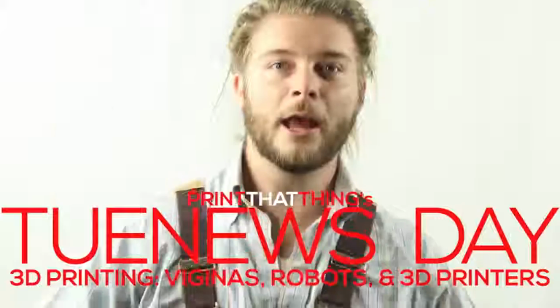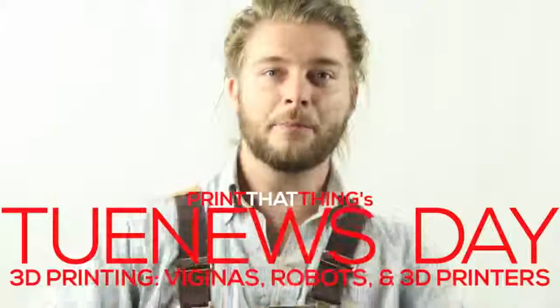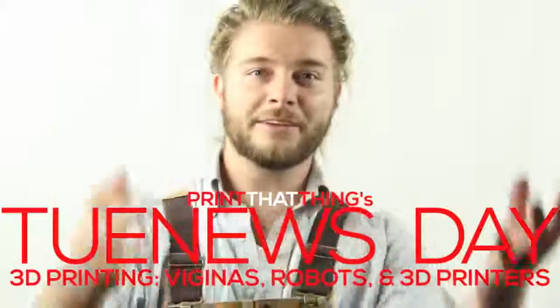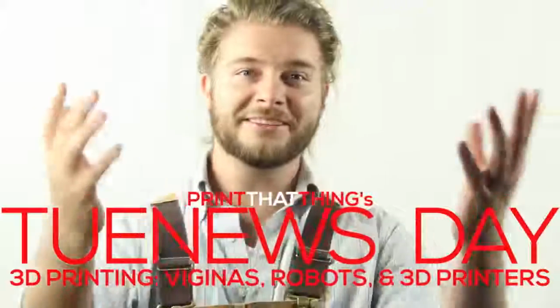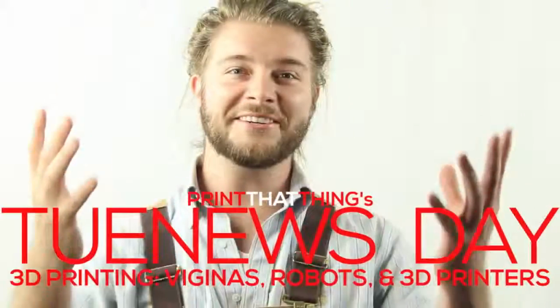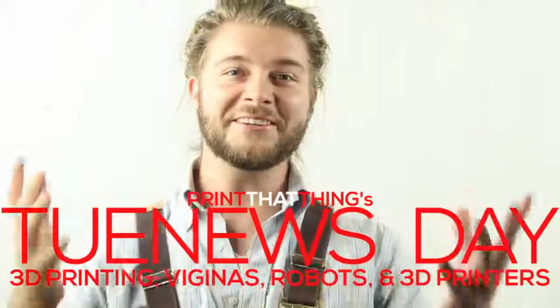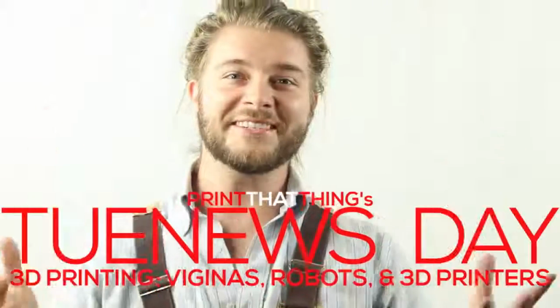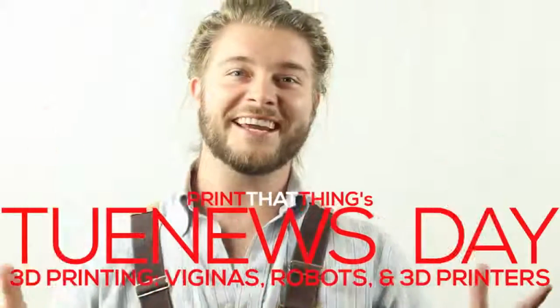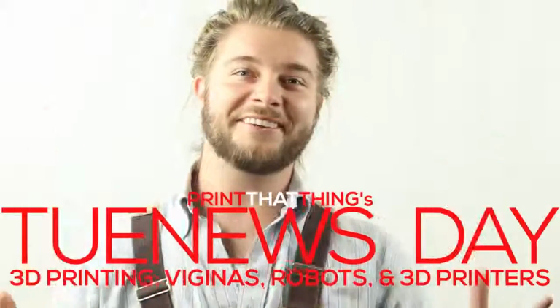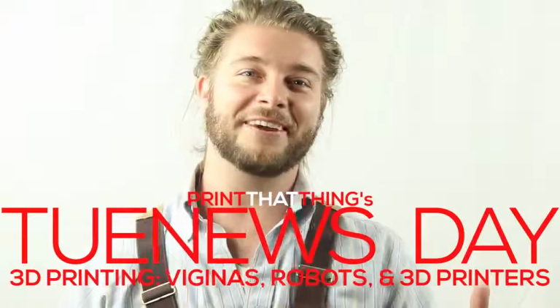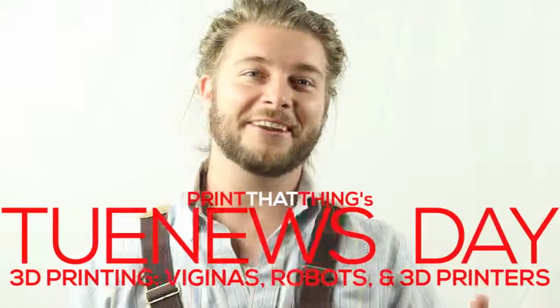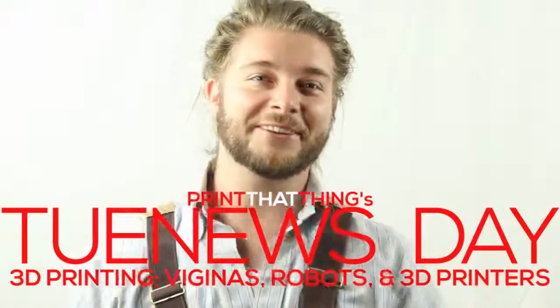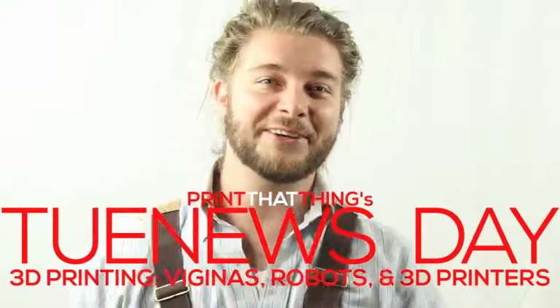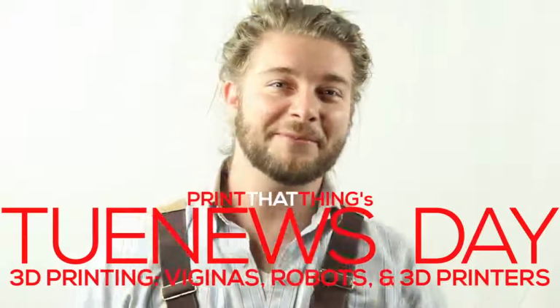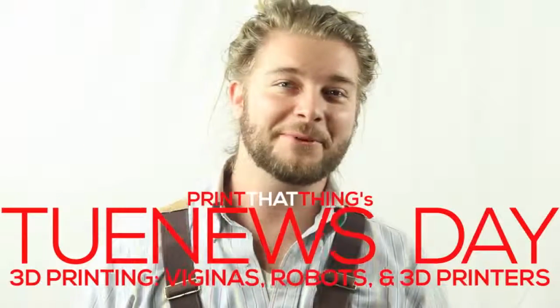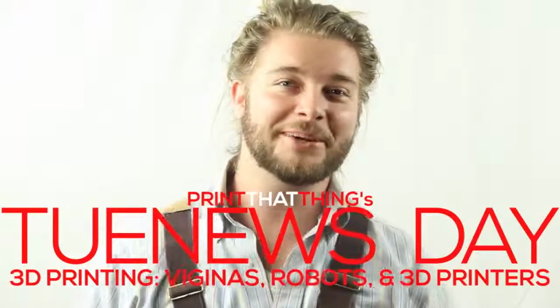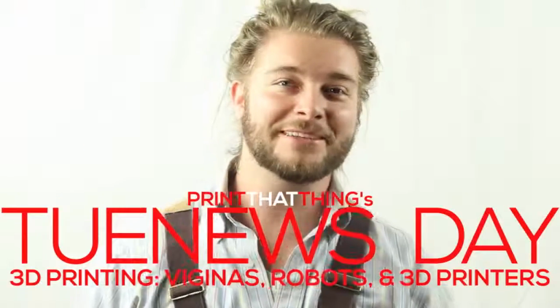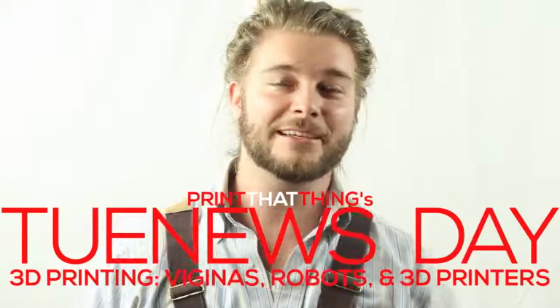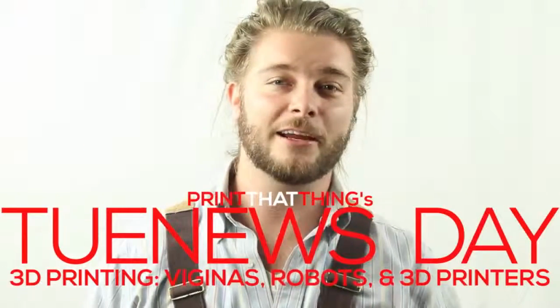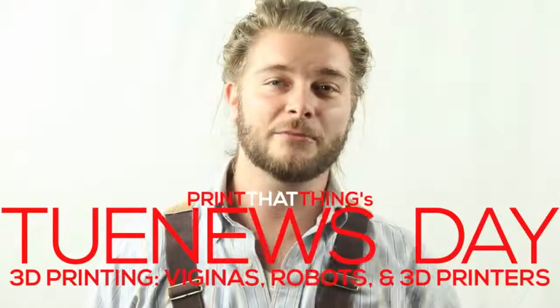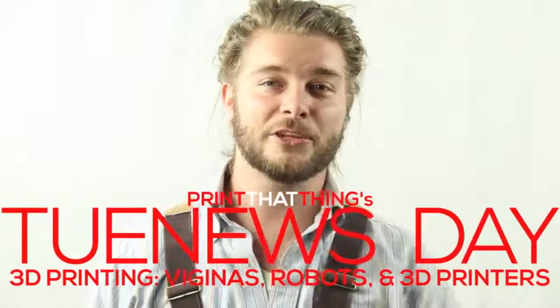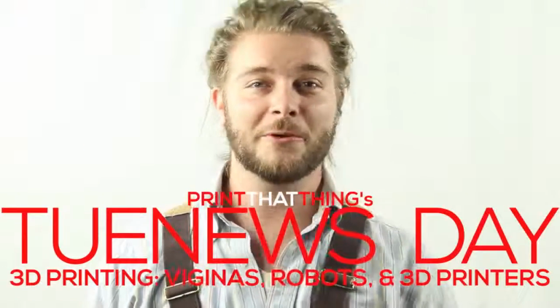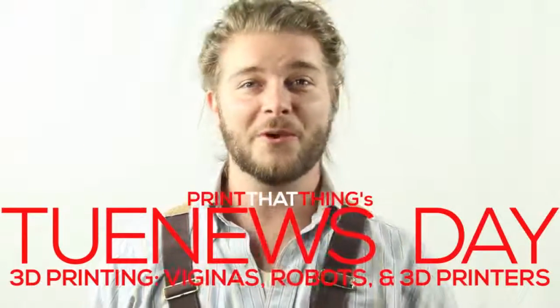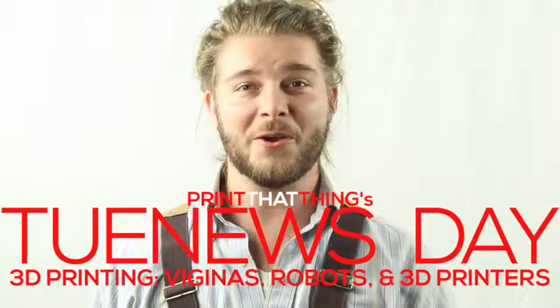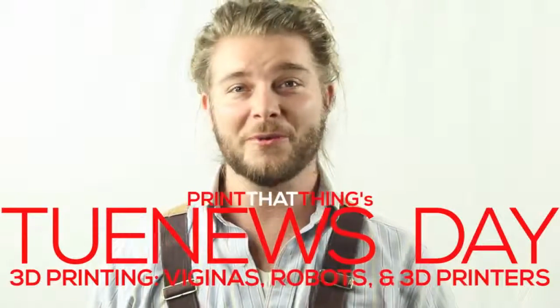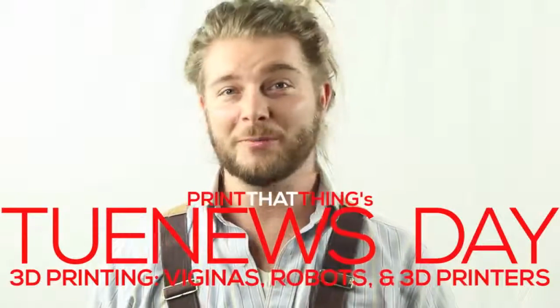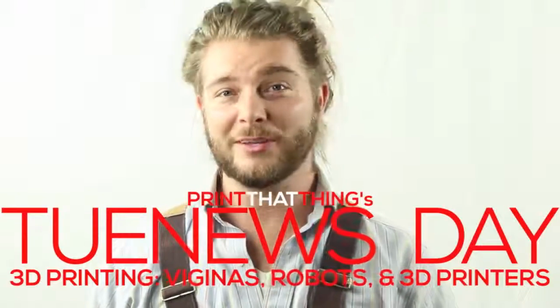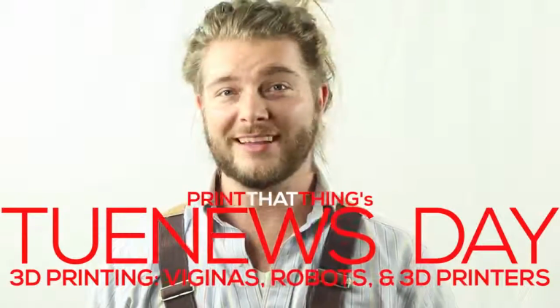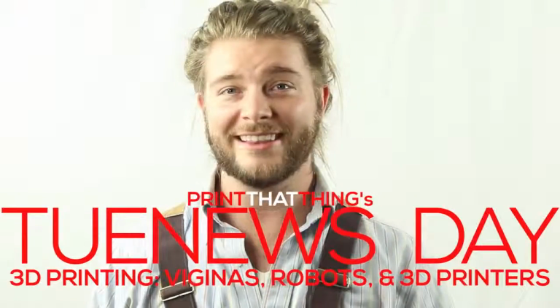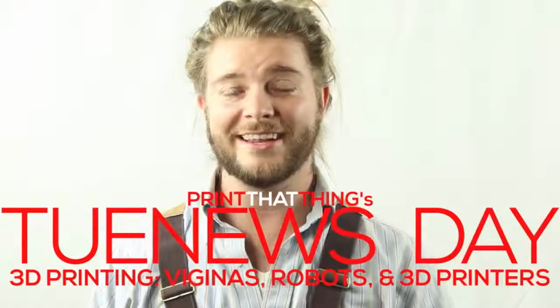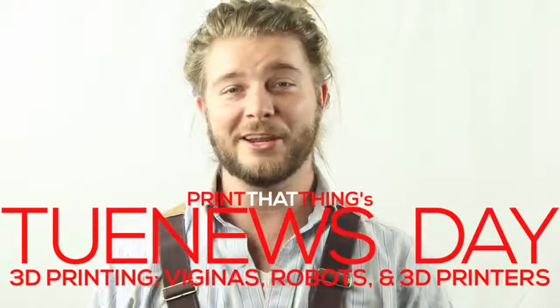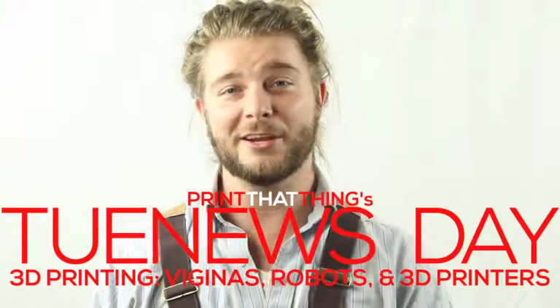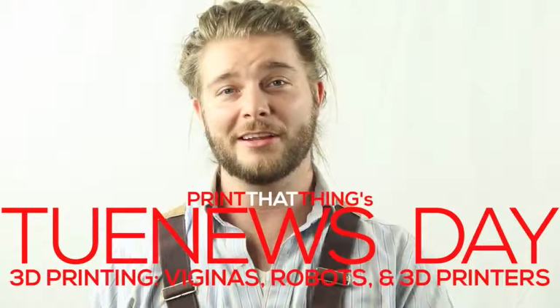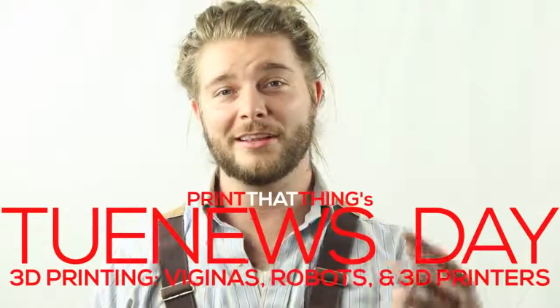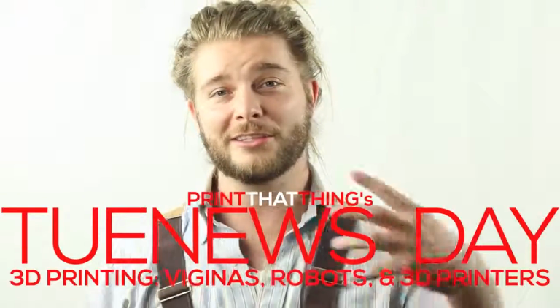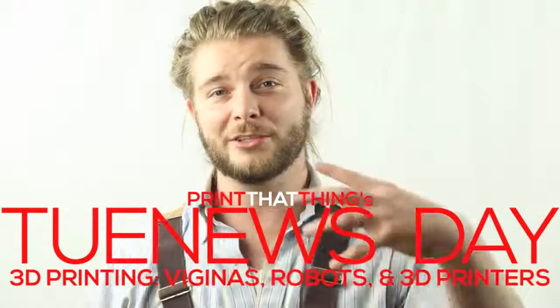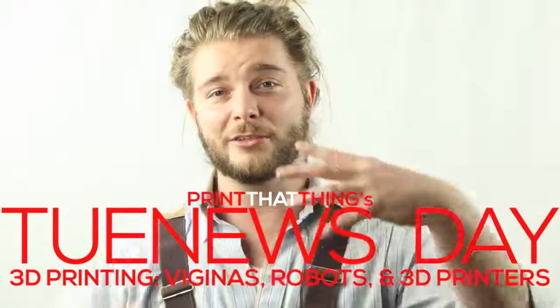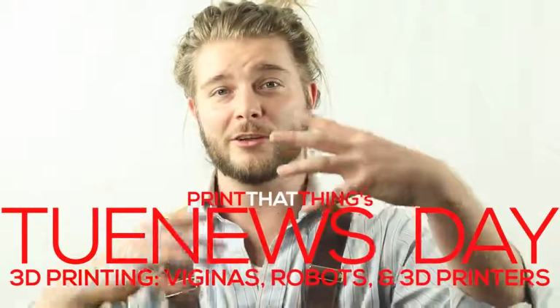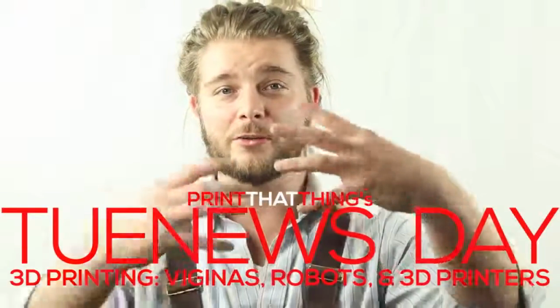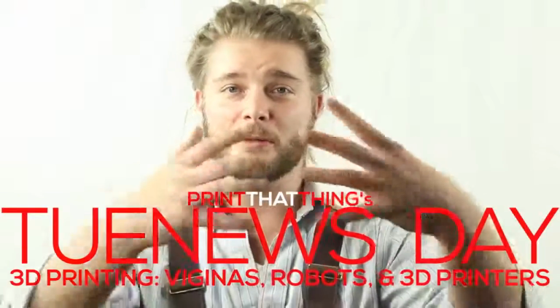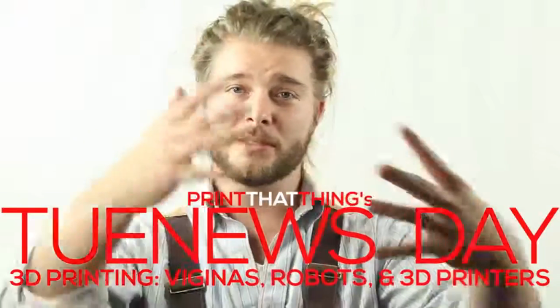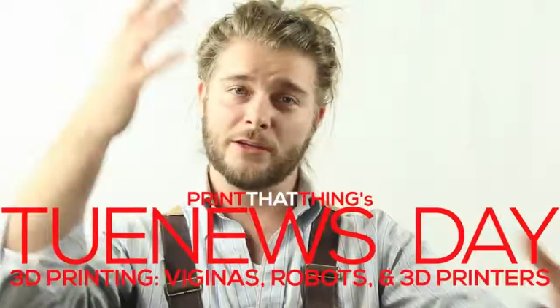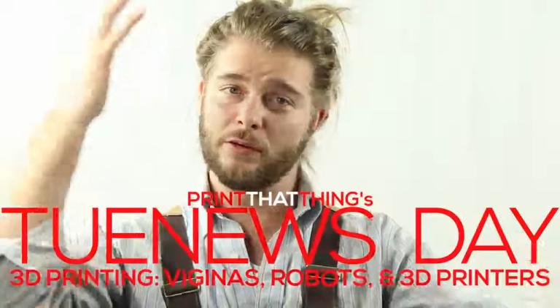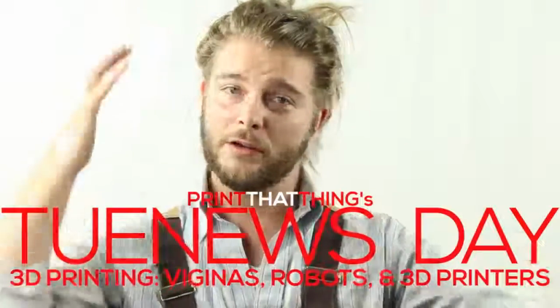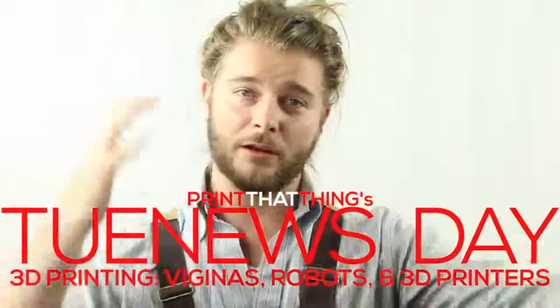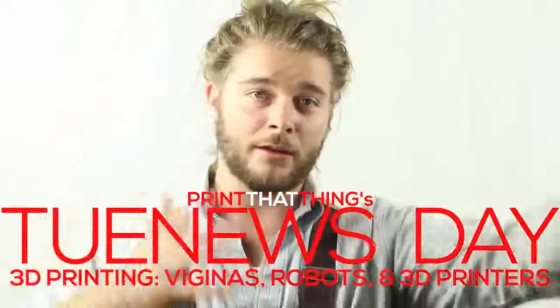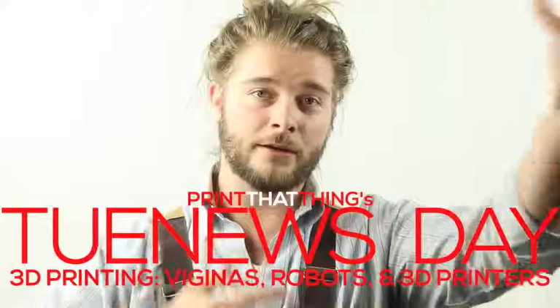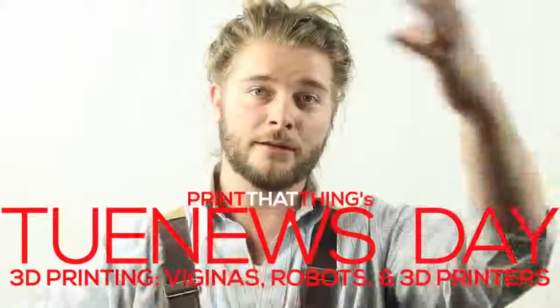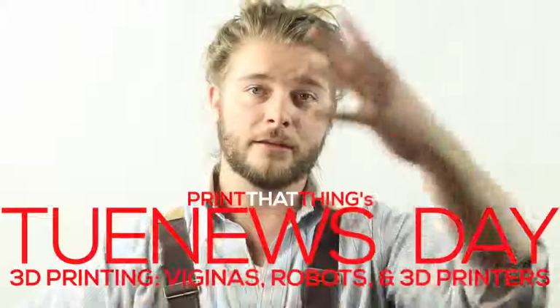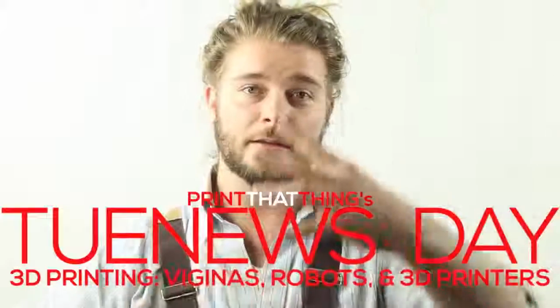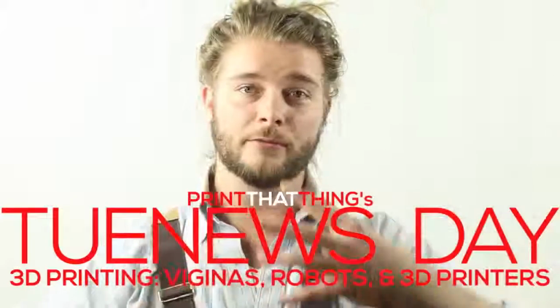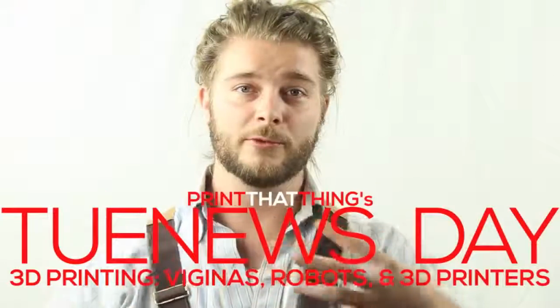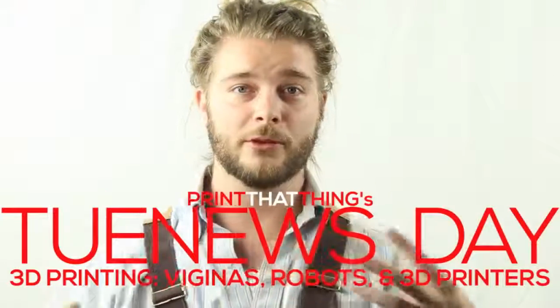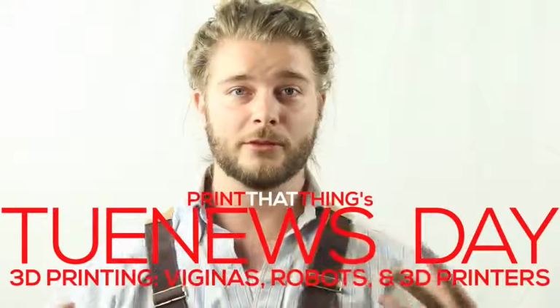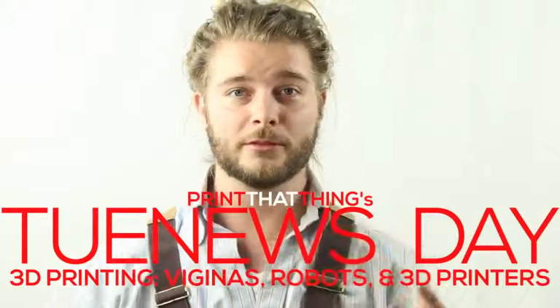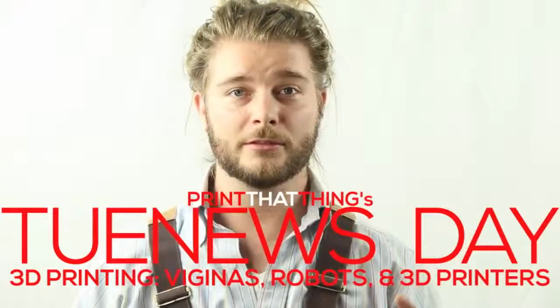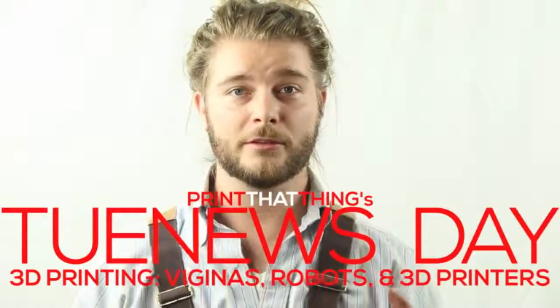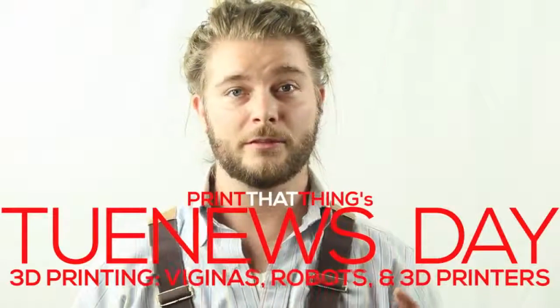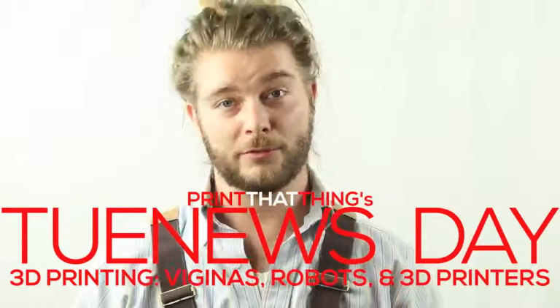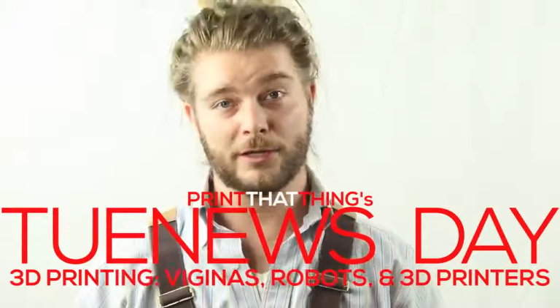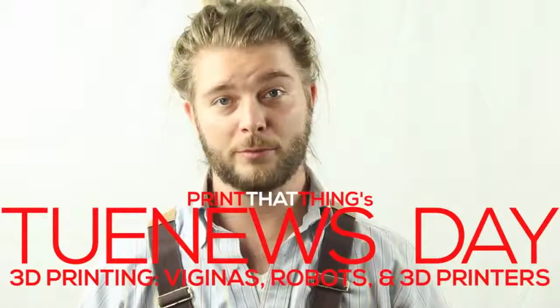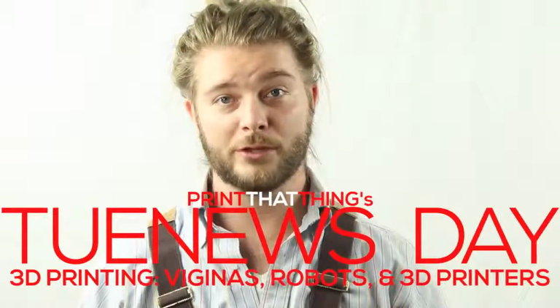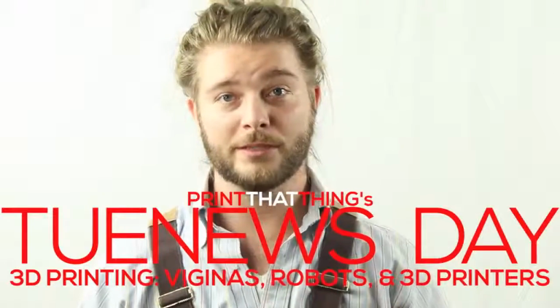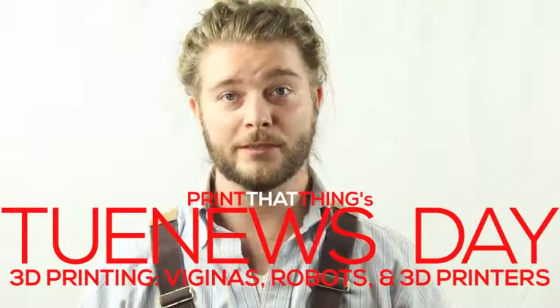Happy Newsday, fellow 3D printers! I'm J-Wall with Print That Thing, here to let y'all know what's going on in the world of 3D printing.